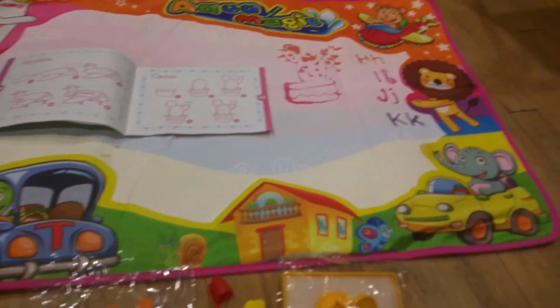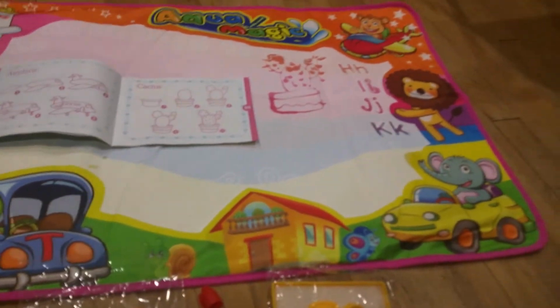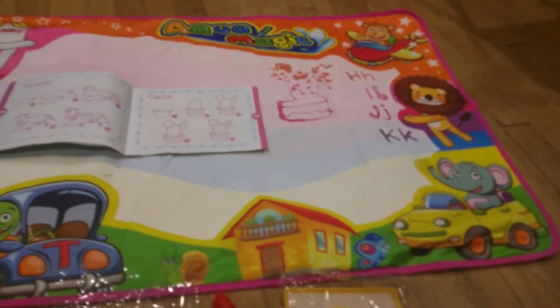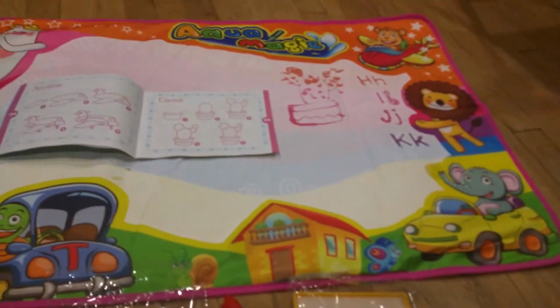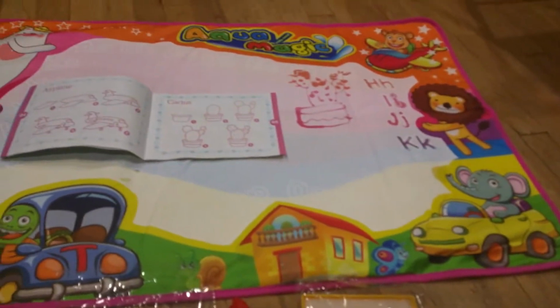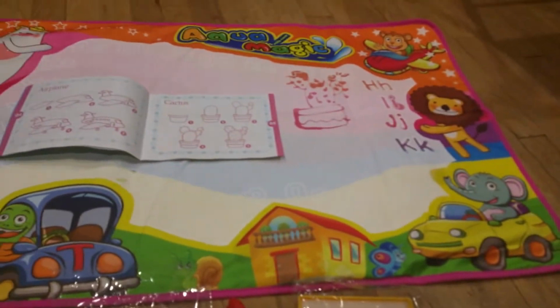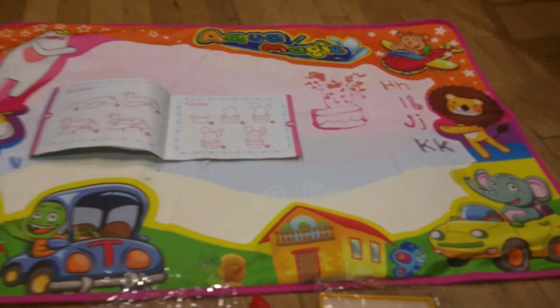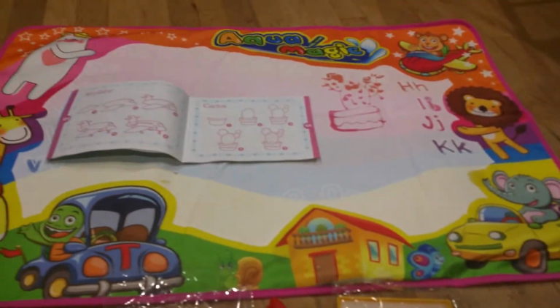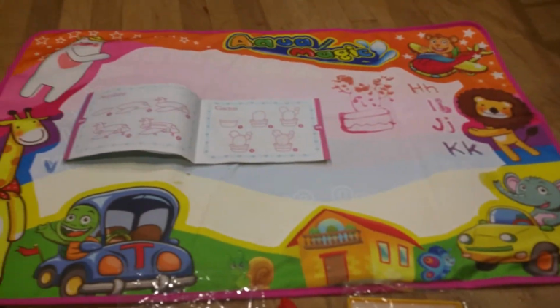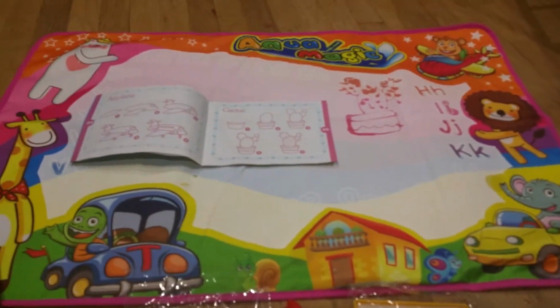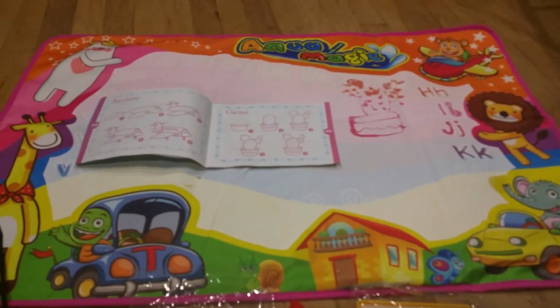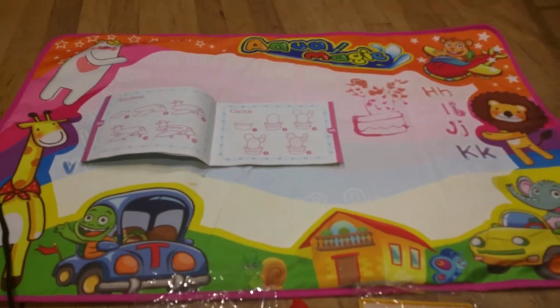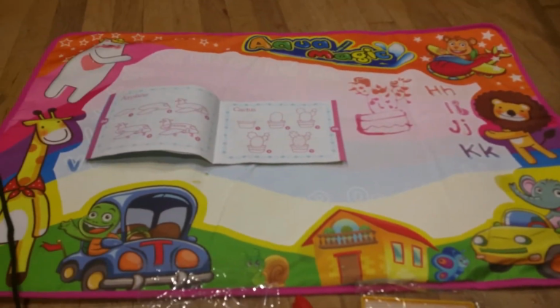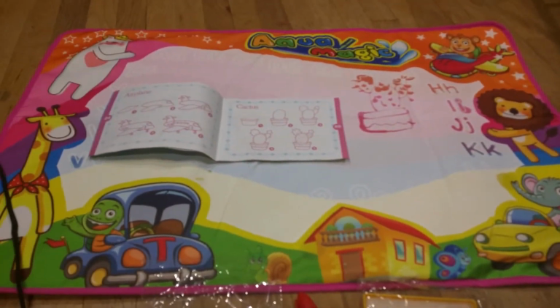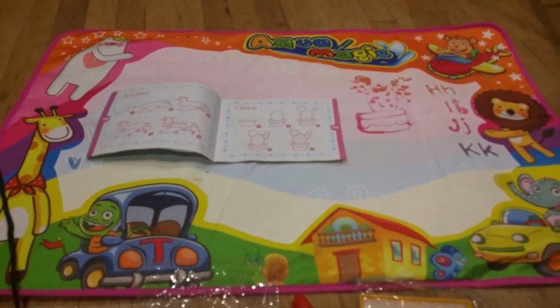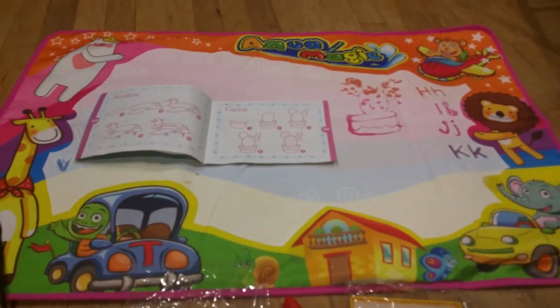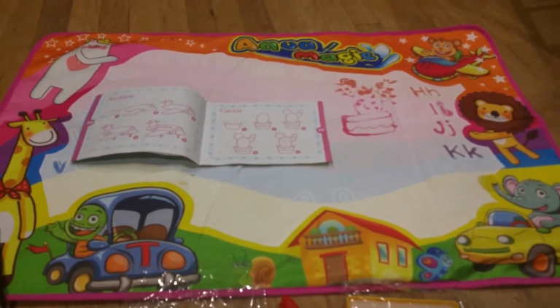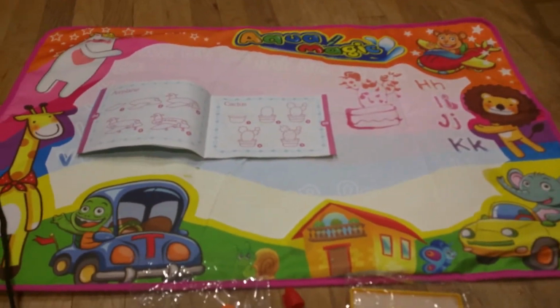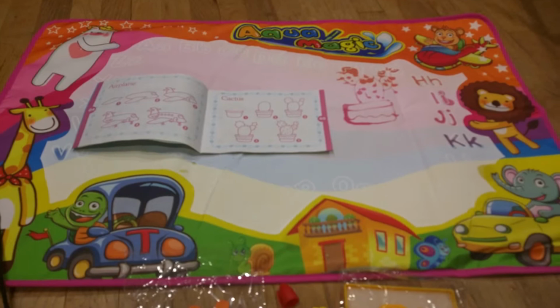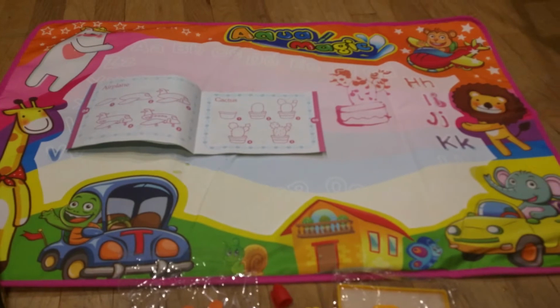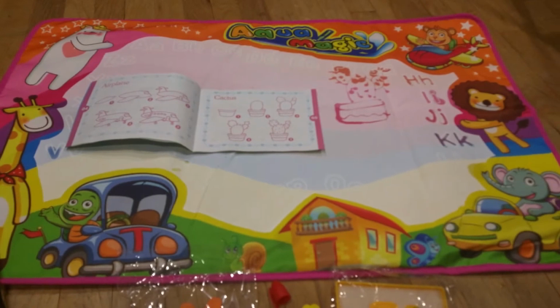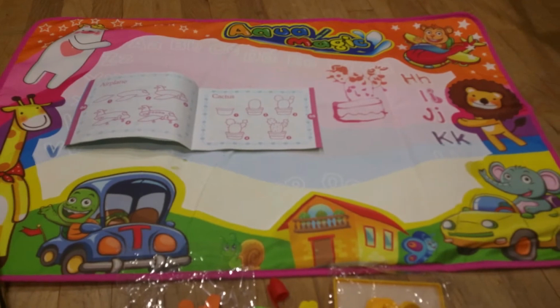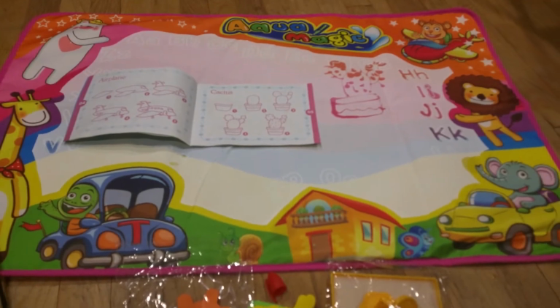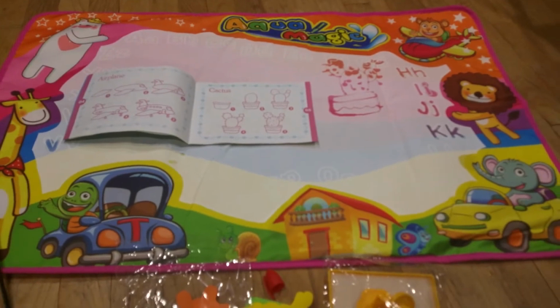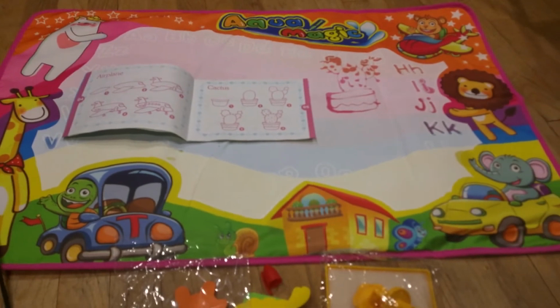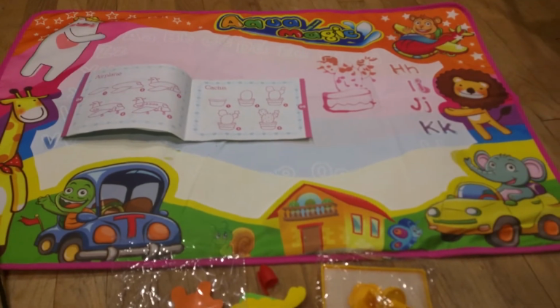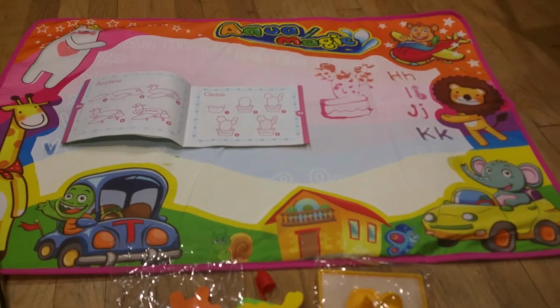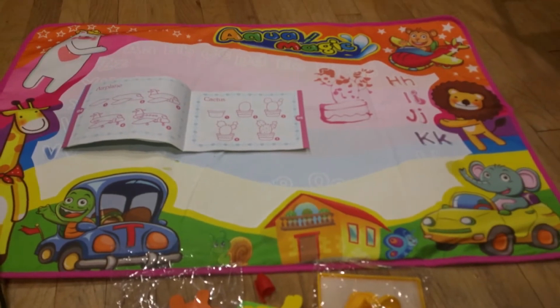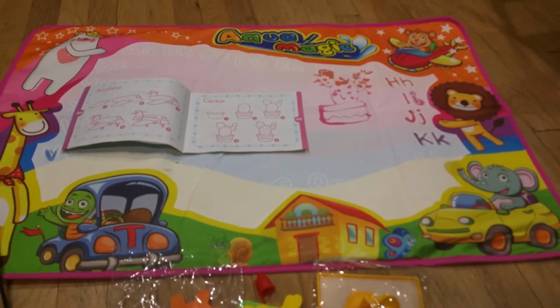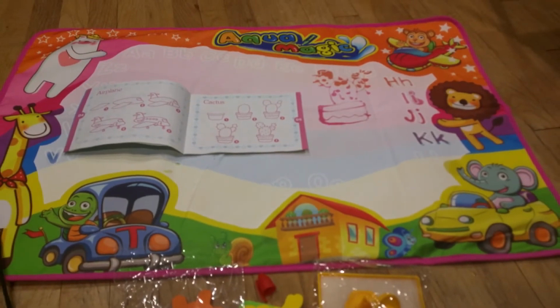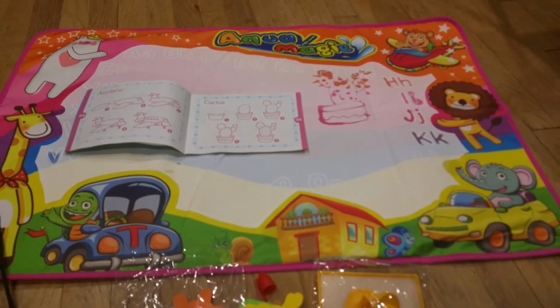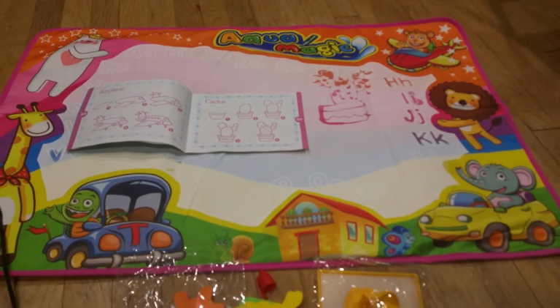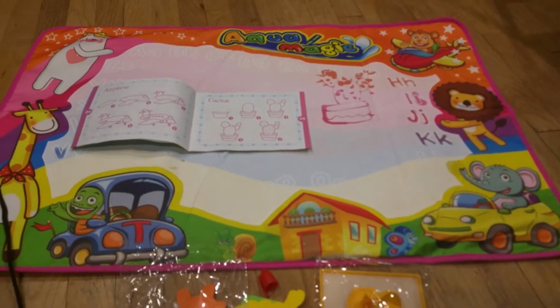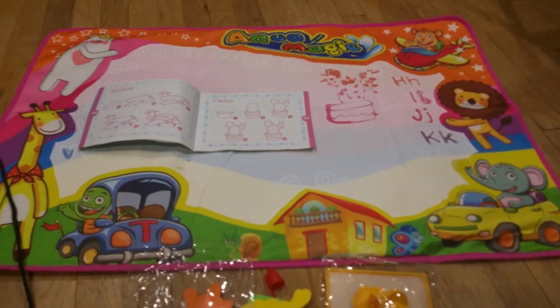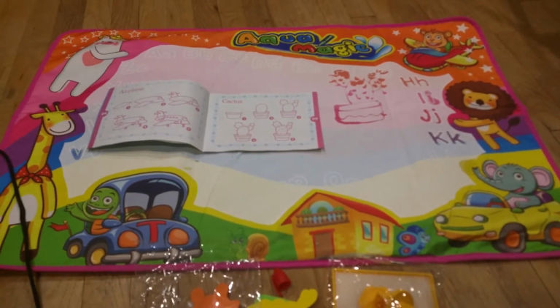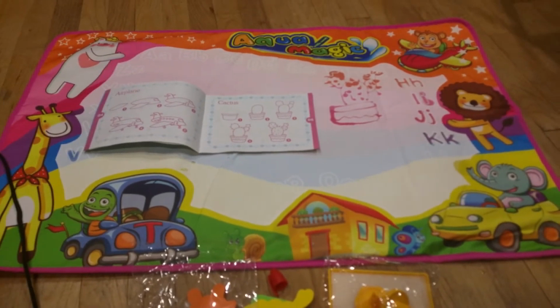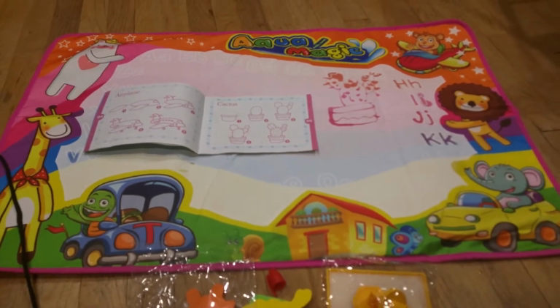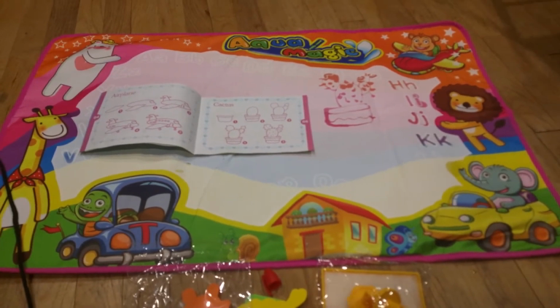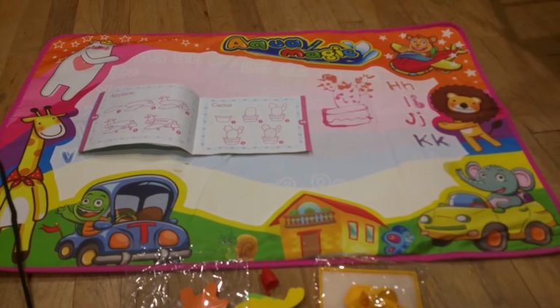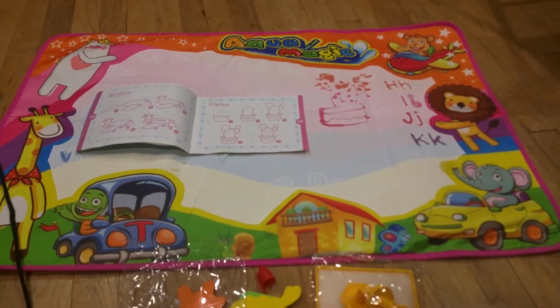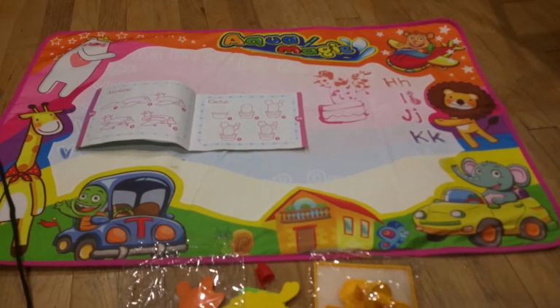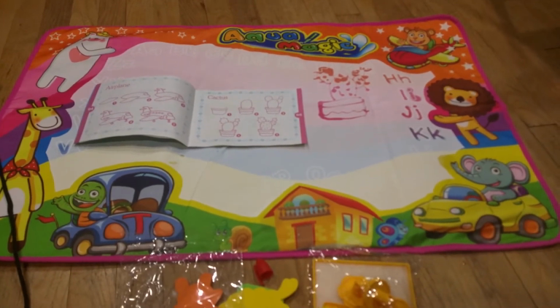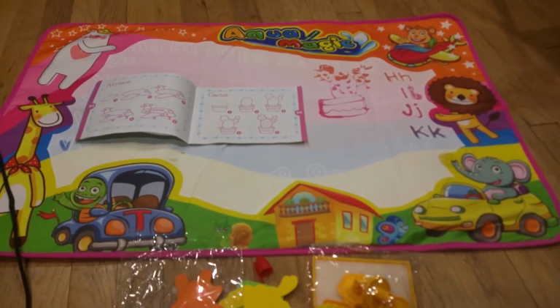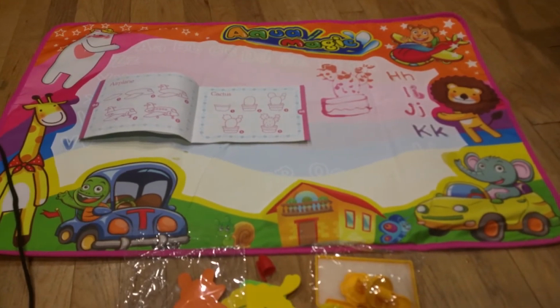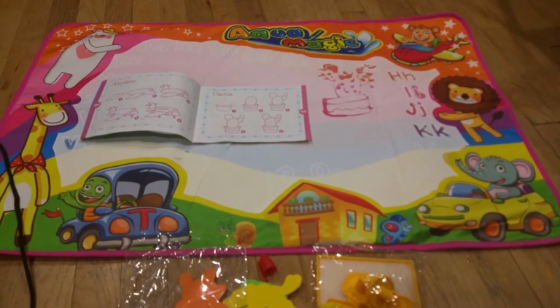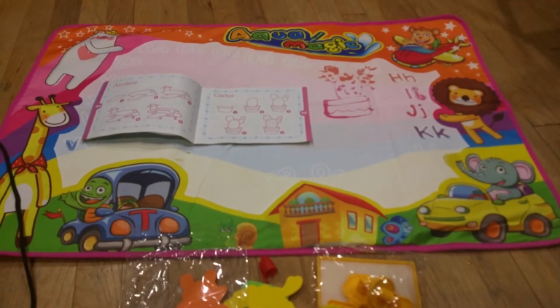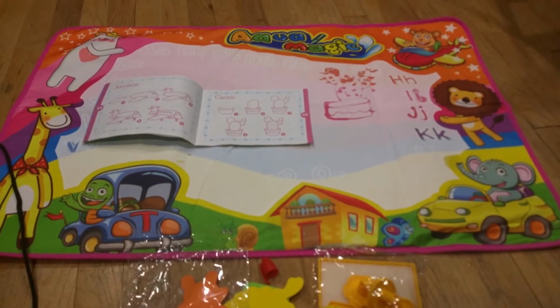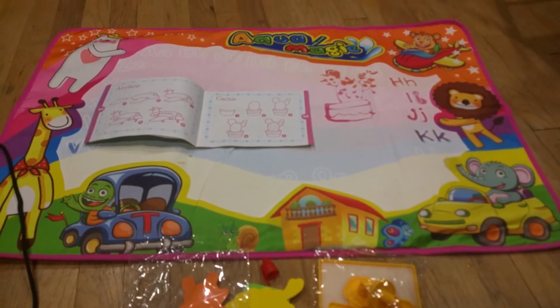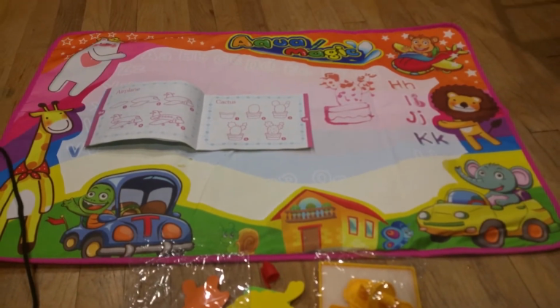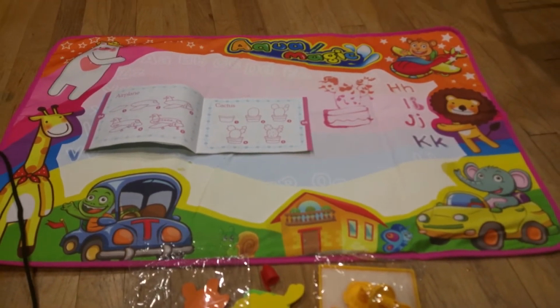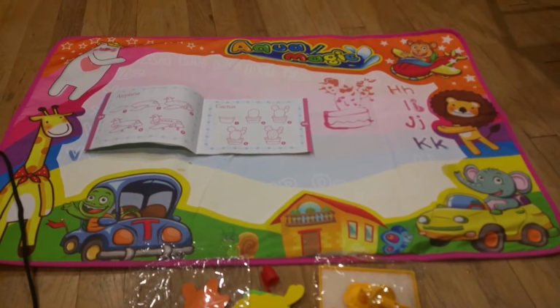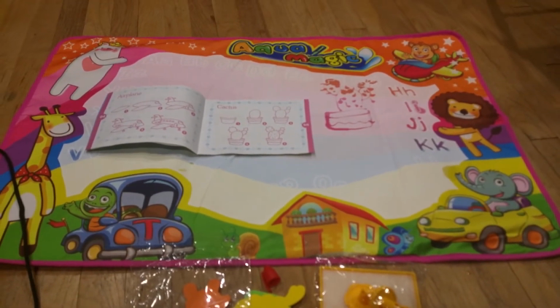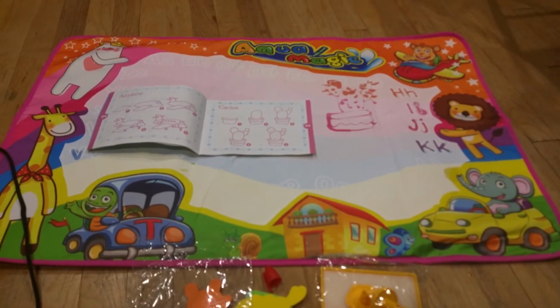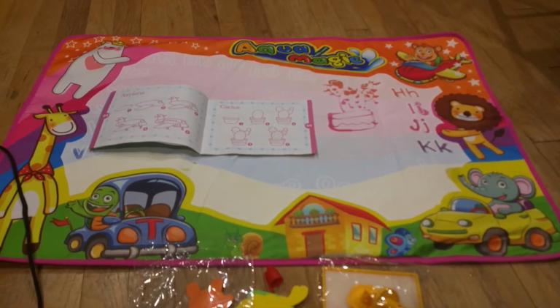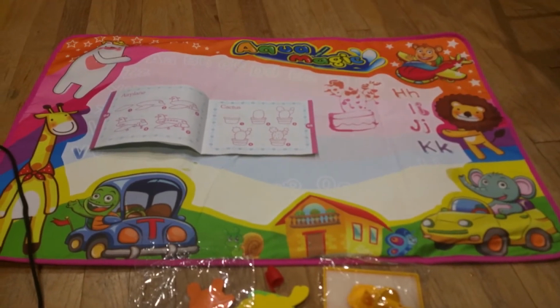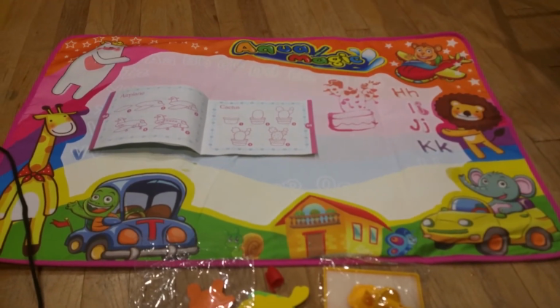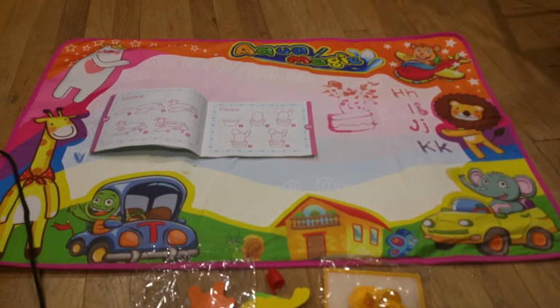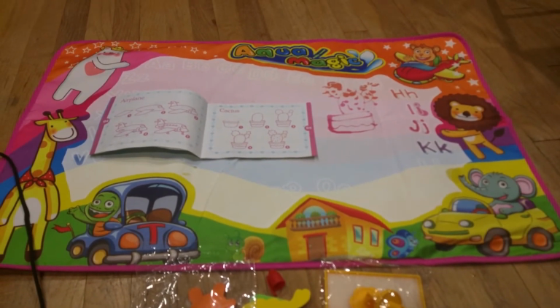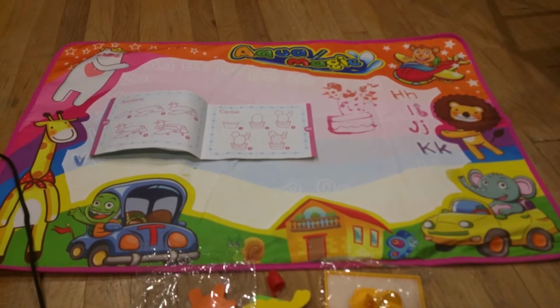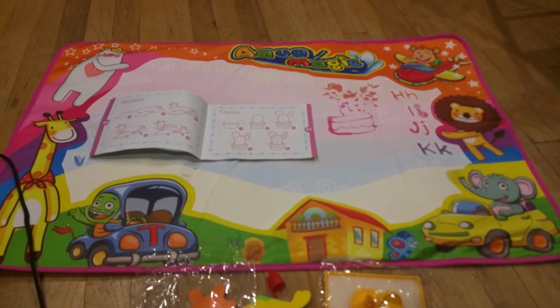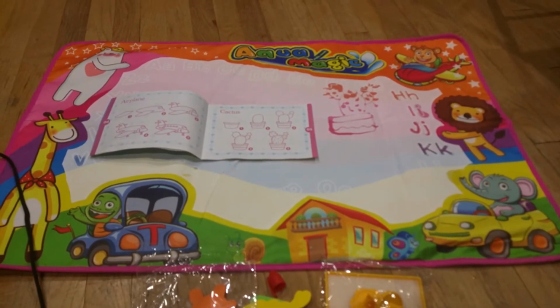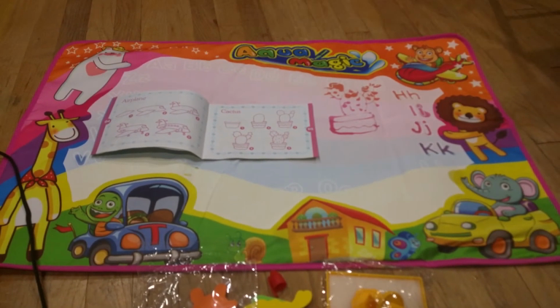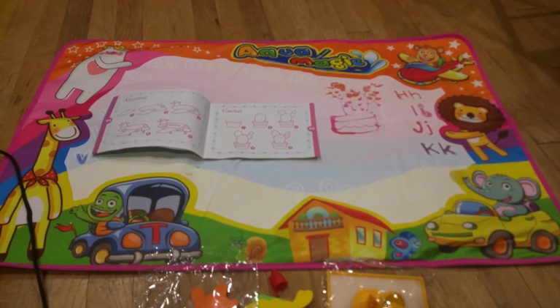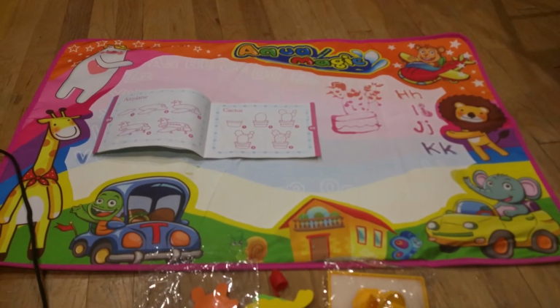Thanks for watching my review. It's a great way to keep the kids entertained for hours and they won't even get dirty.